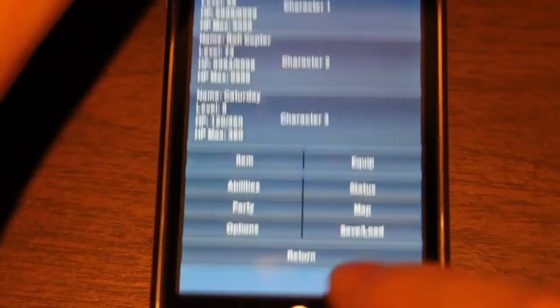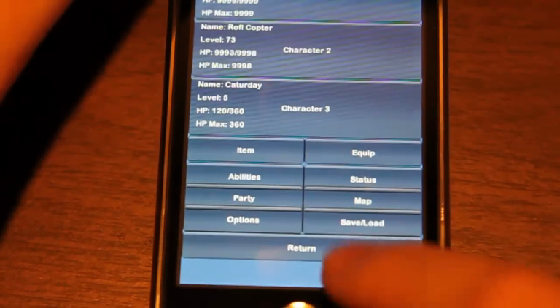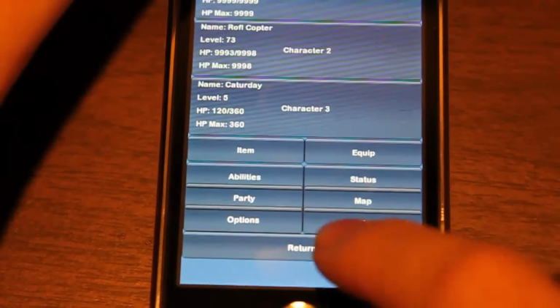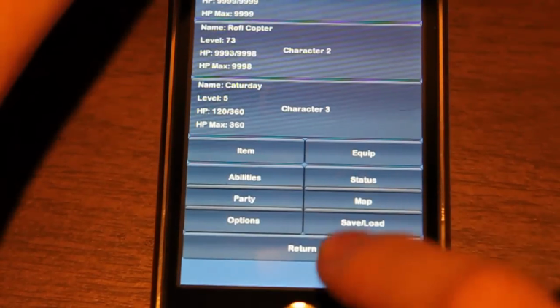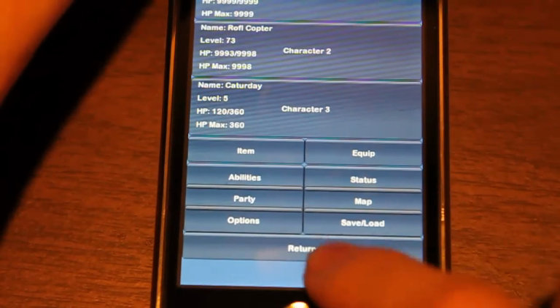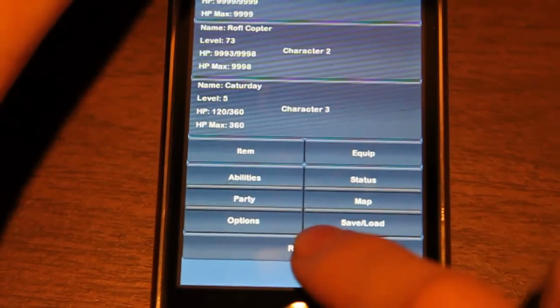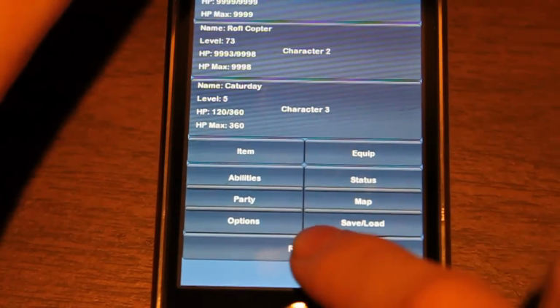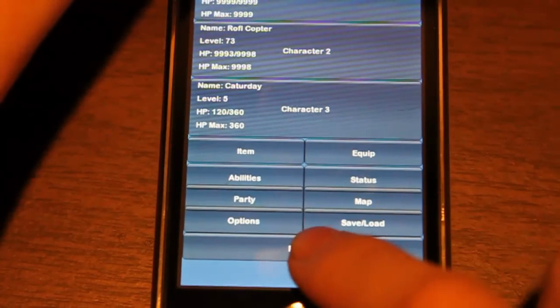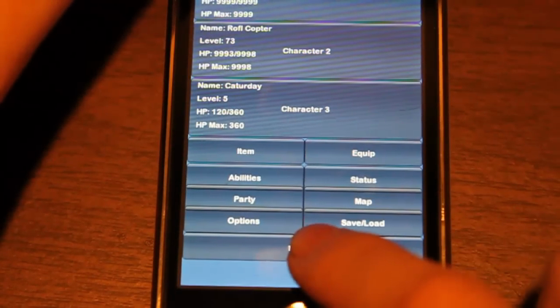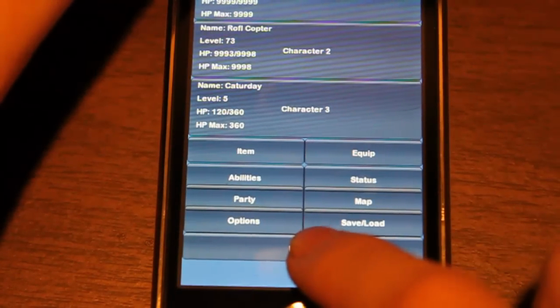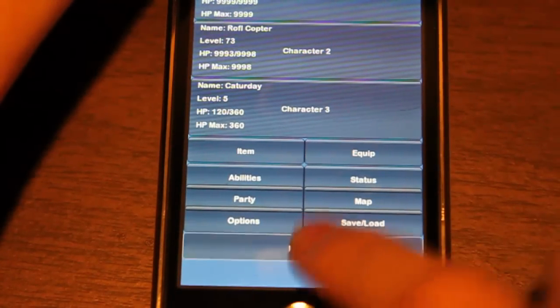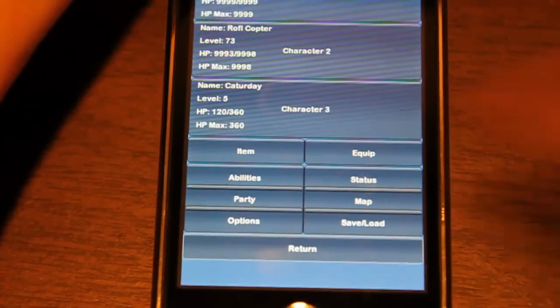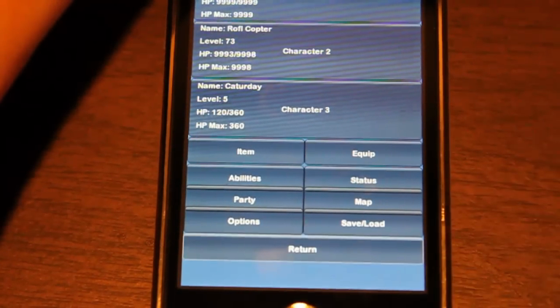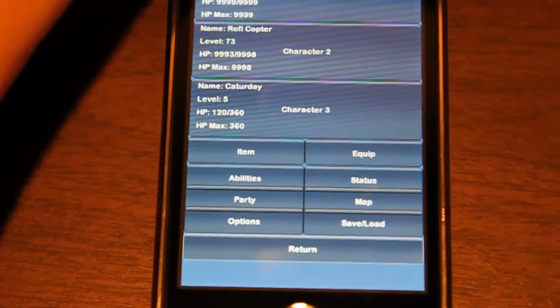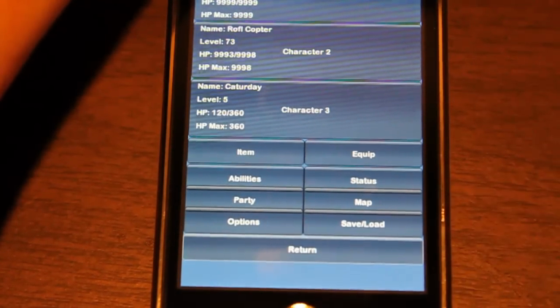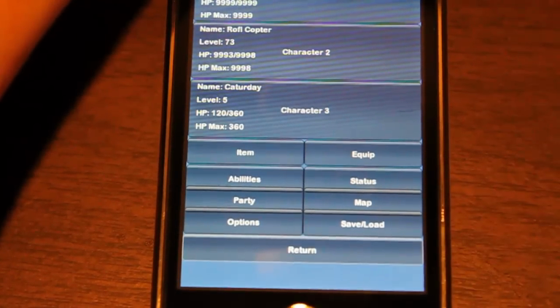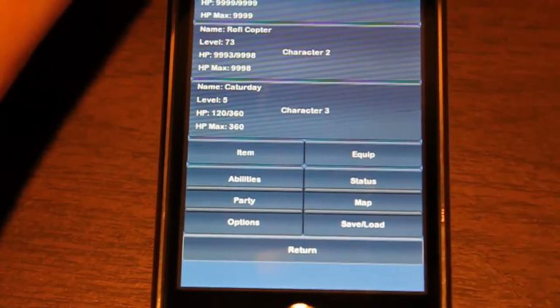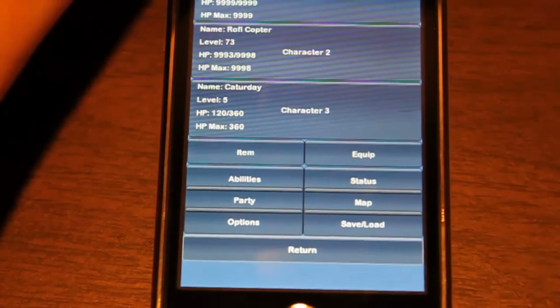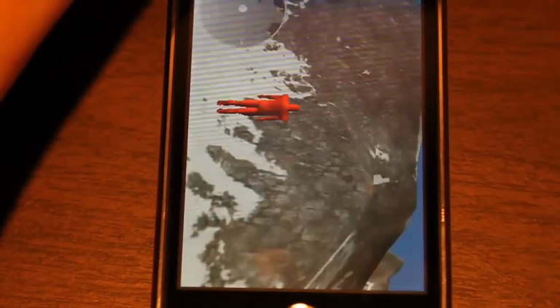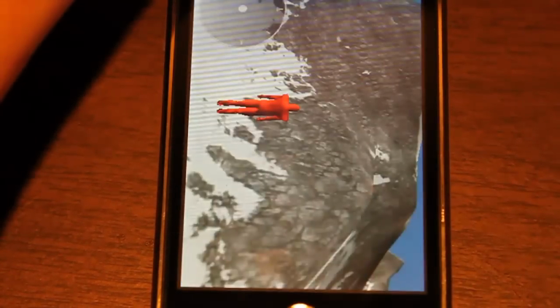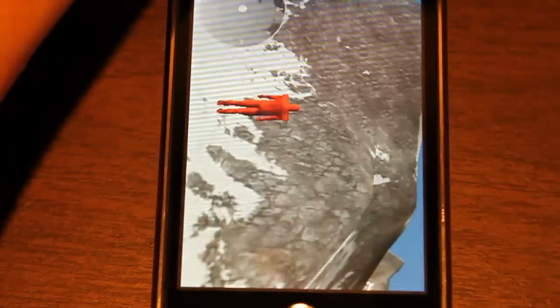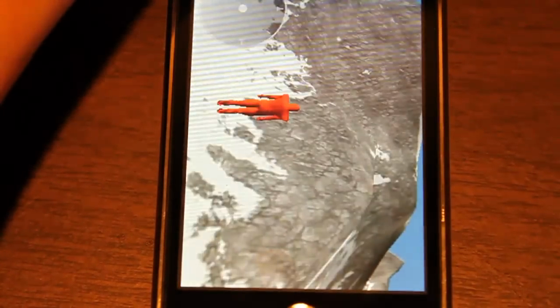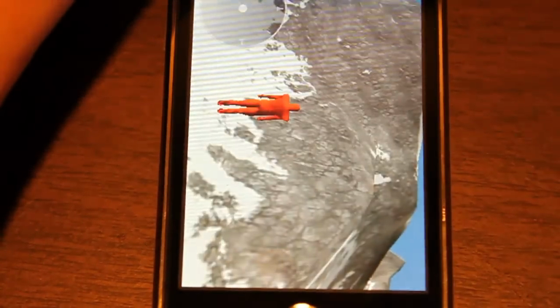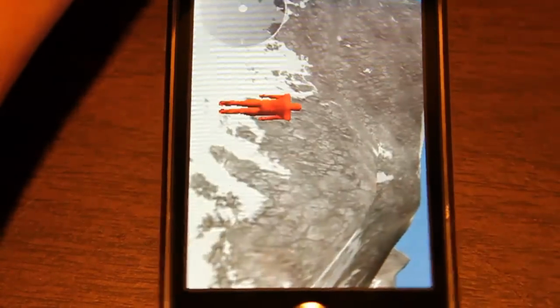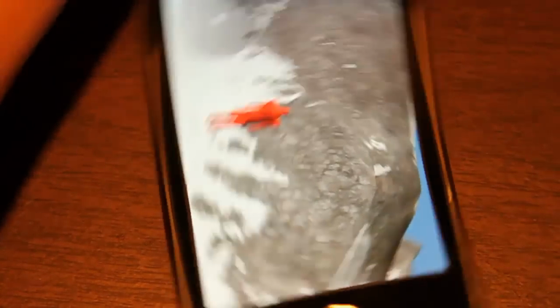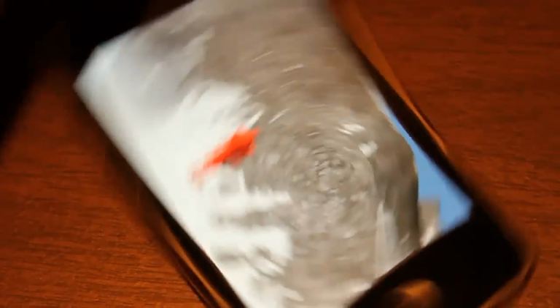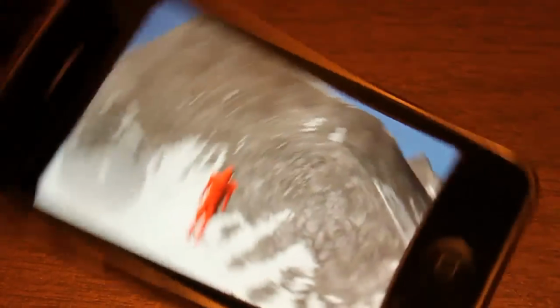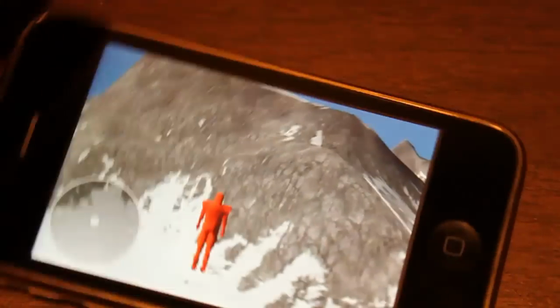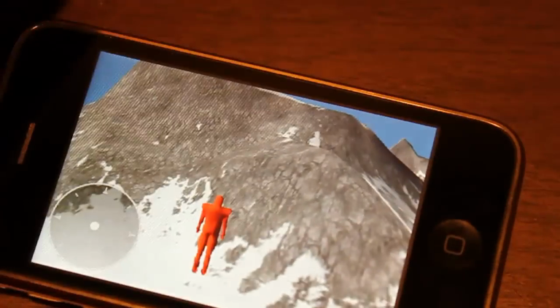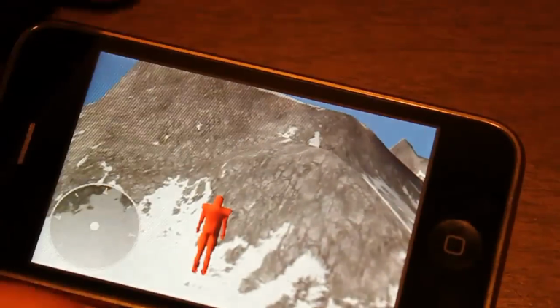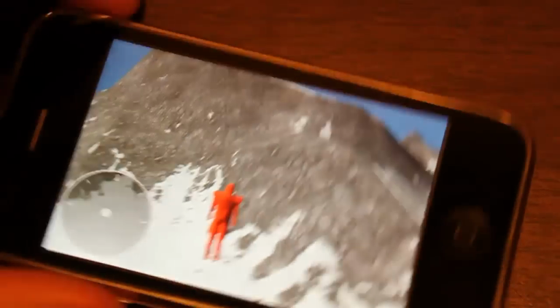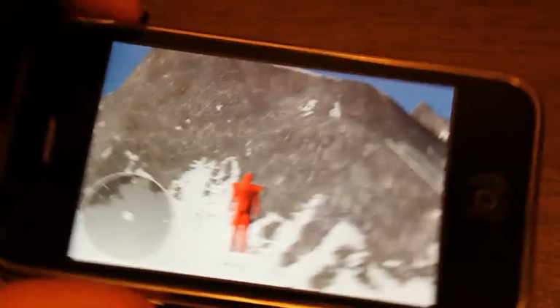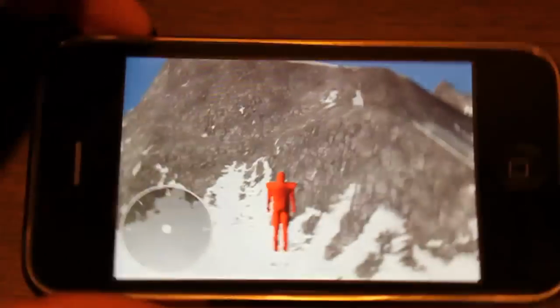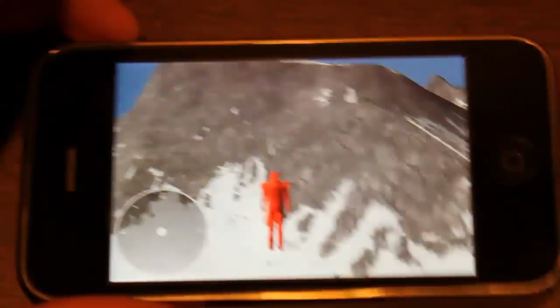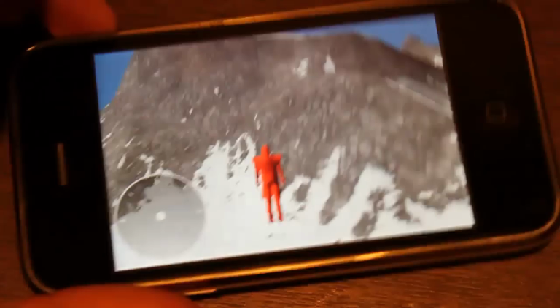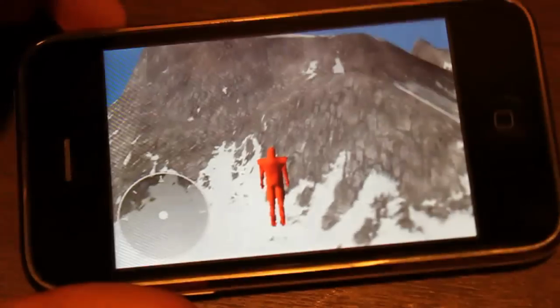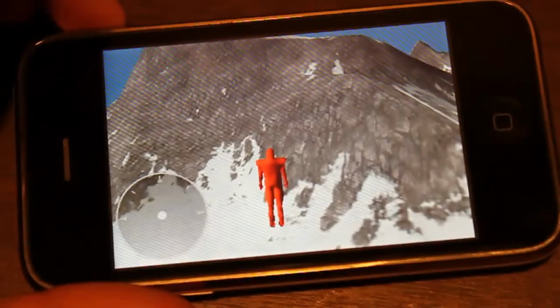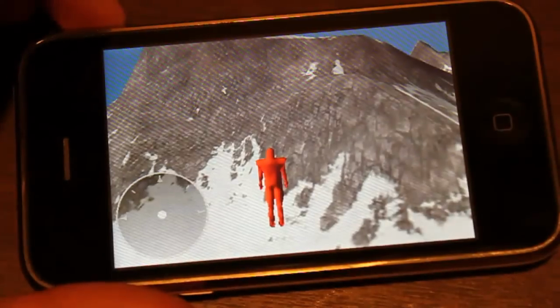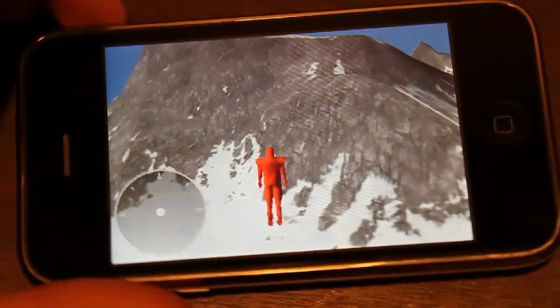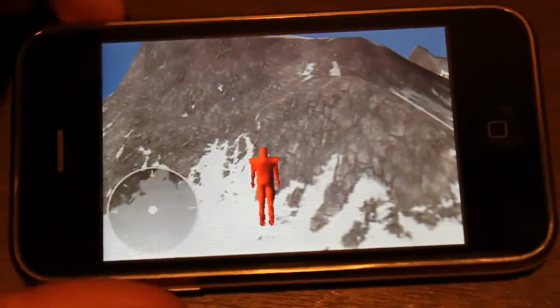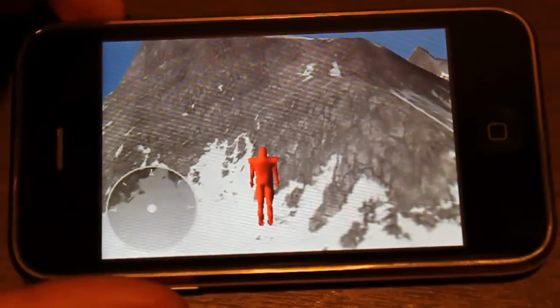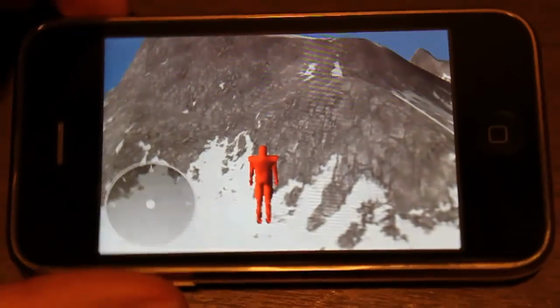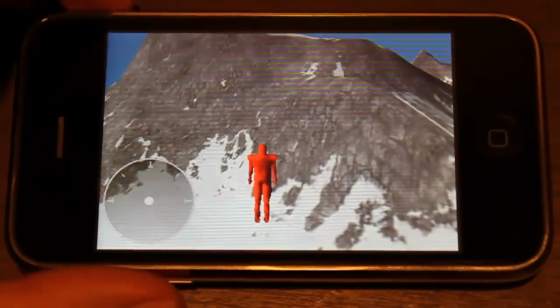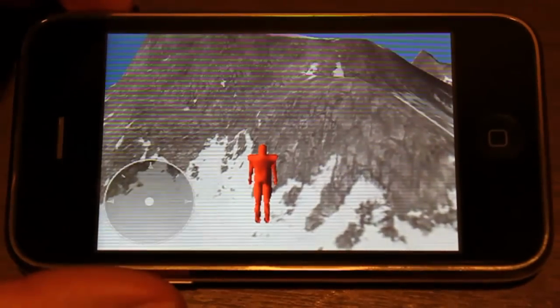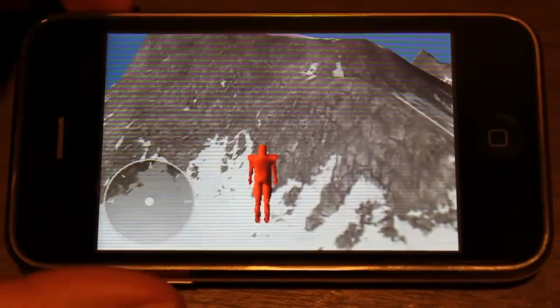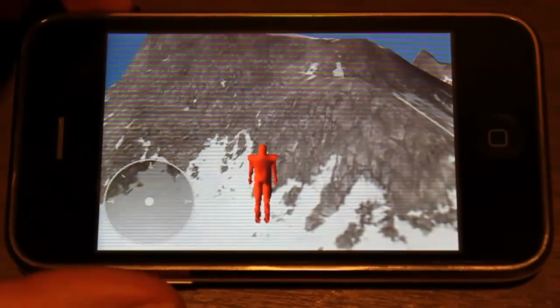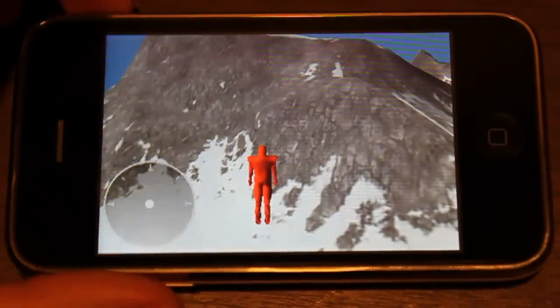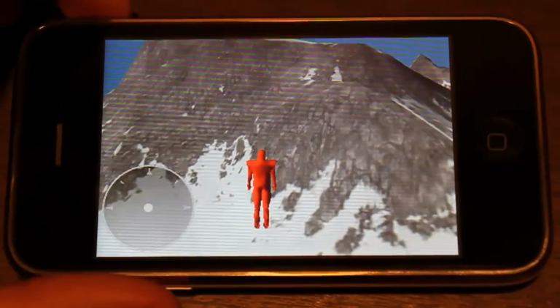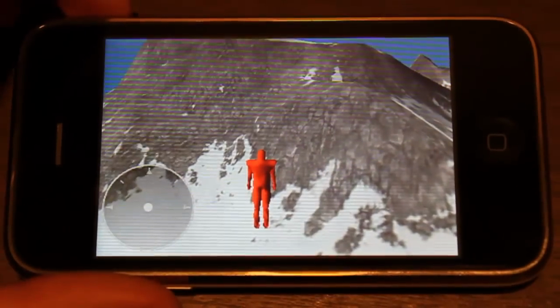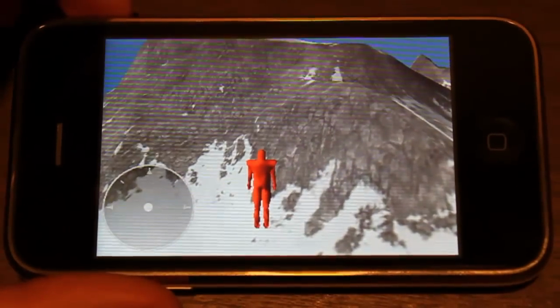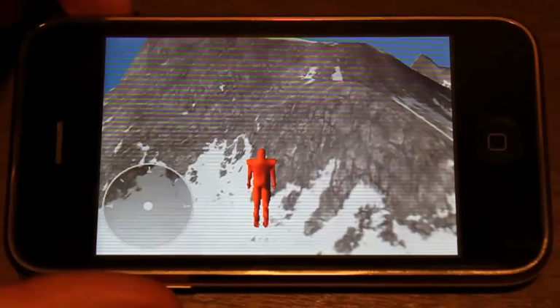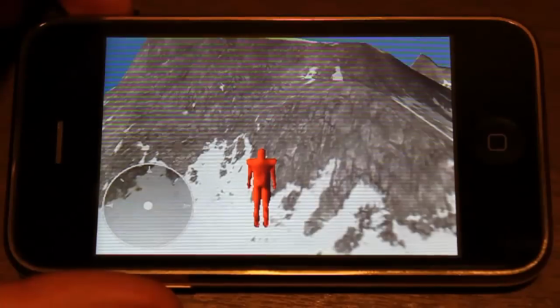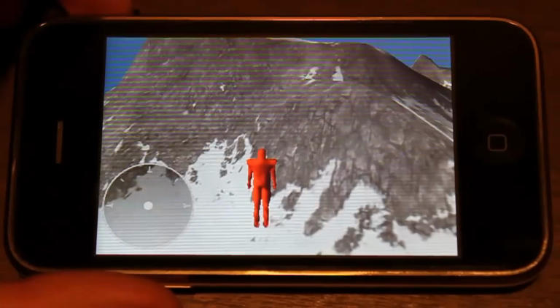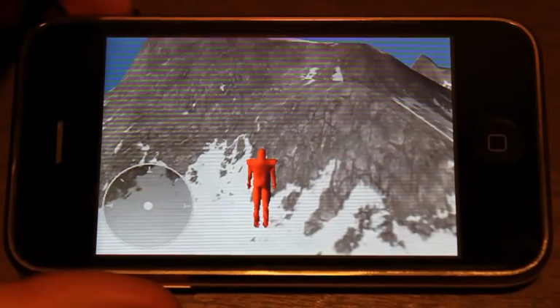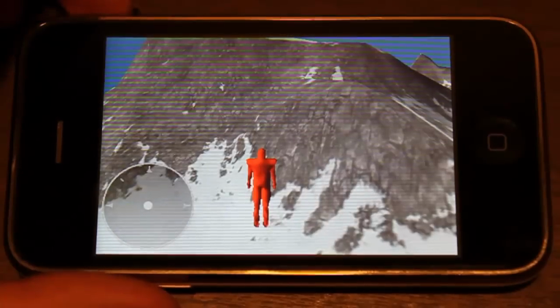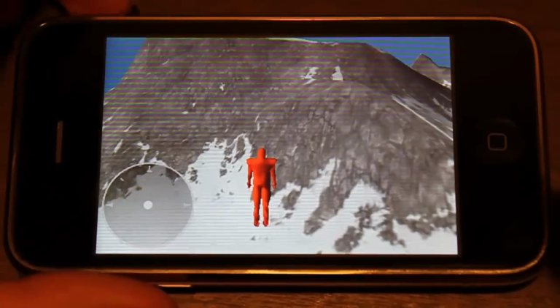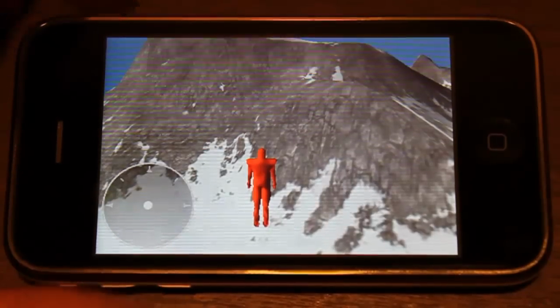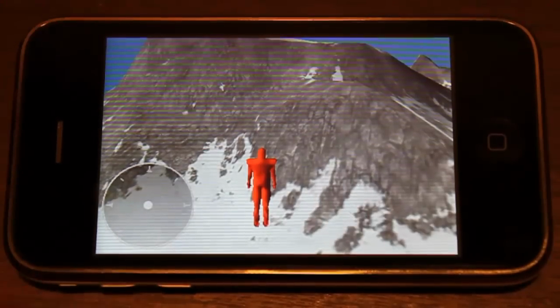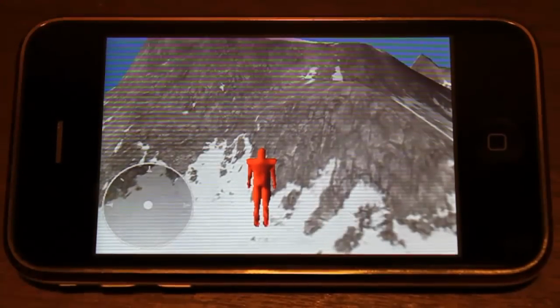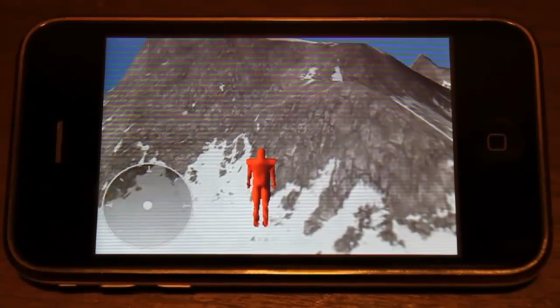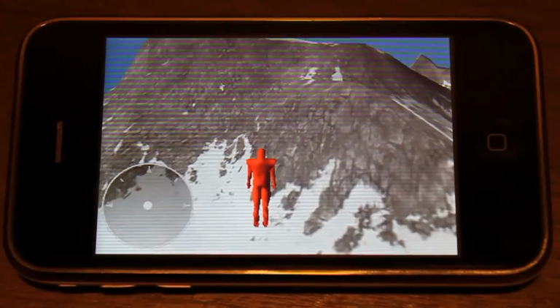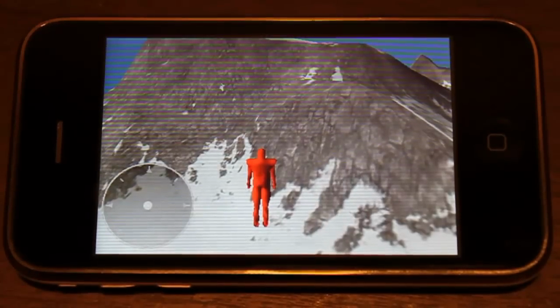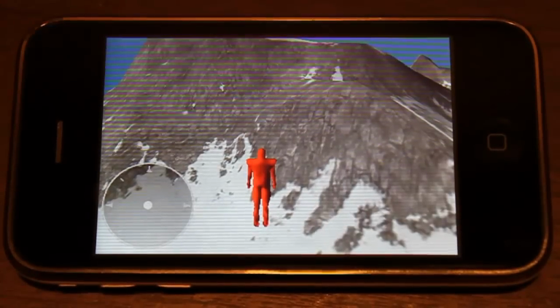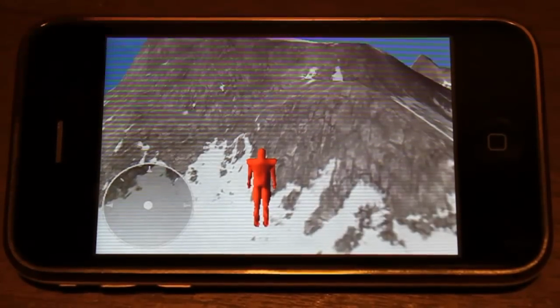You click on Return to go back to the main menu. And if you hit Return again, it'll bring you back exactly to where you were when you went into the menu.